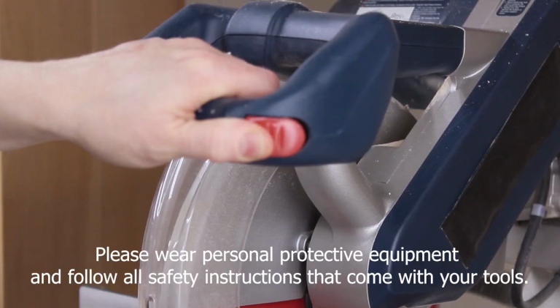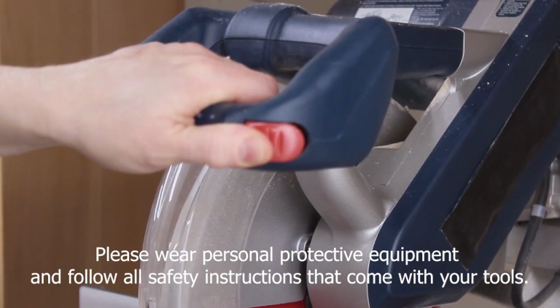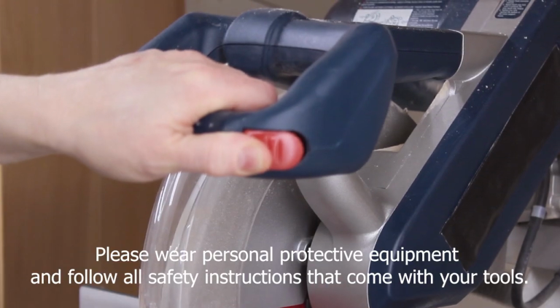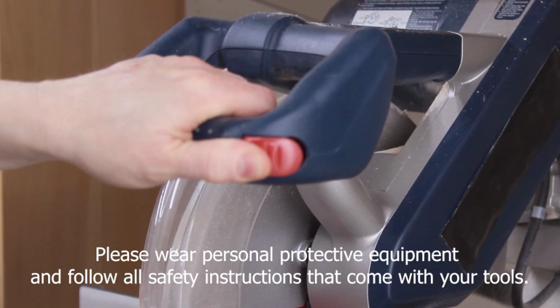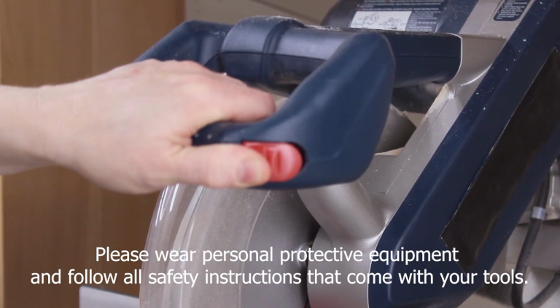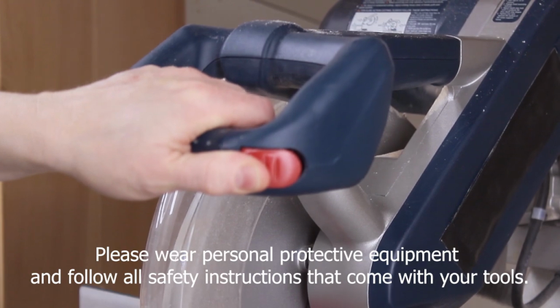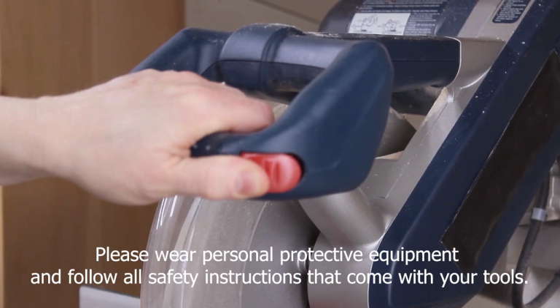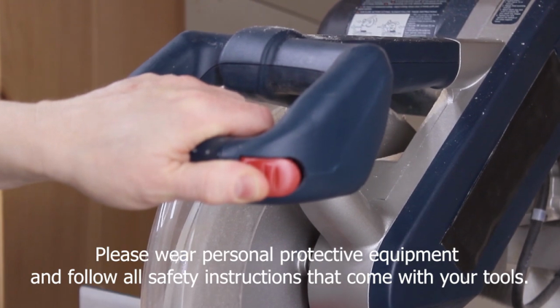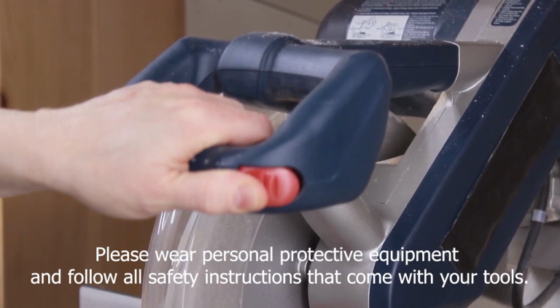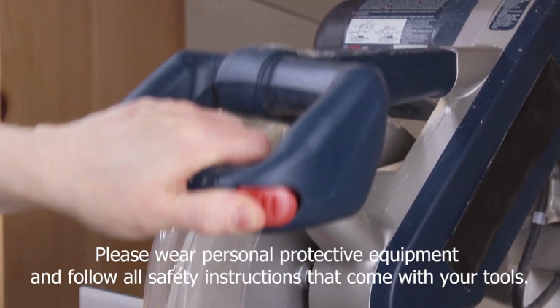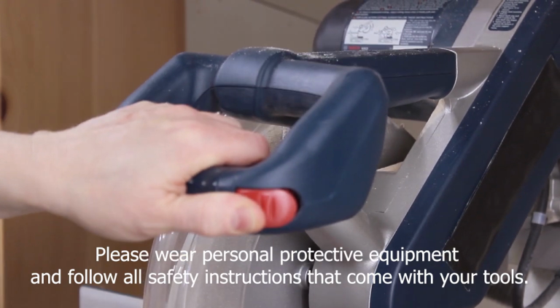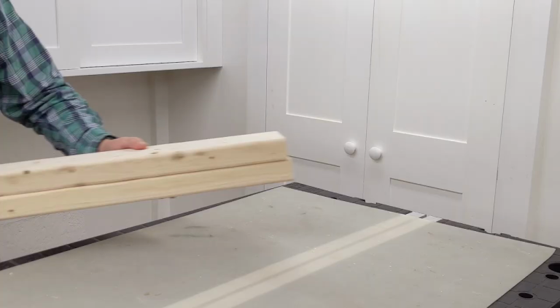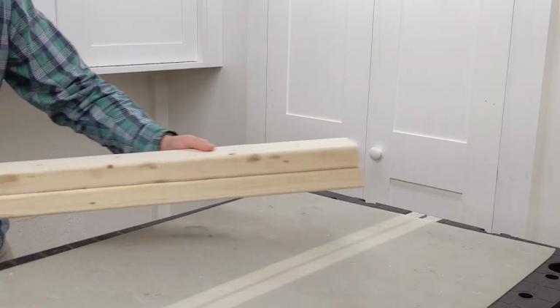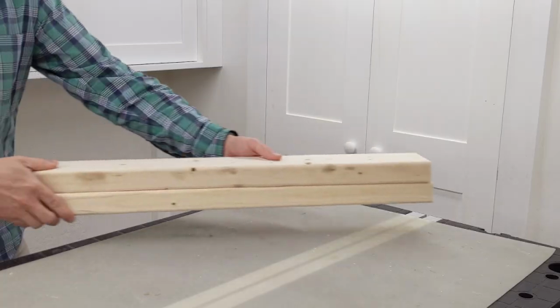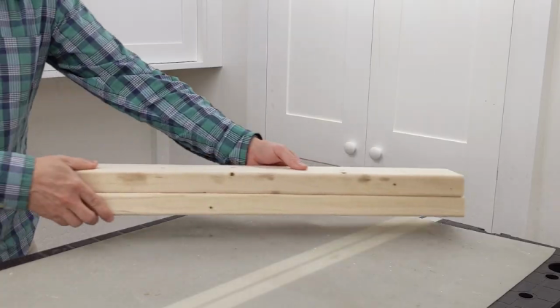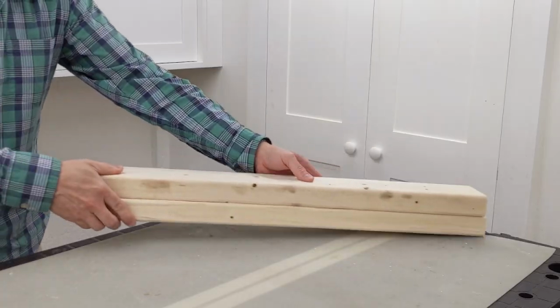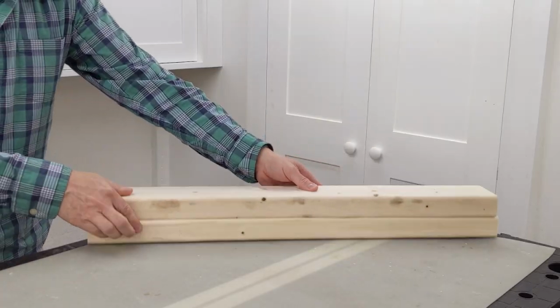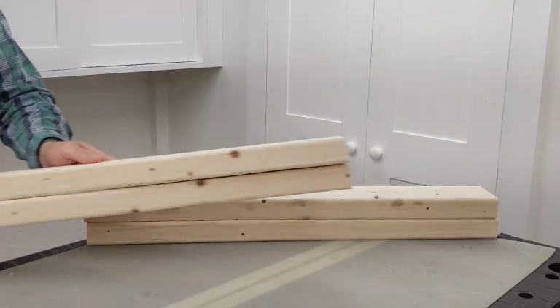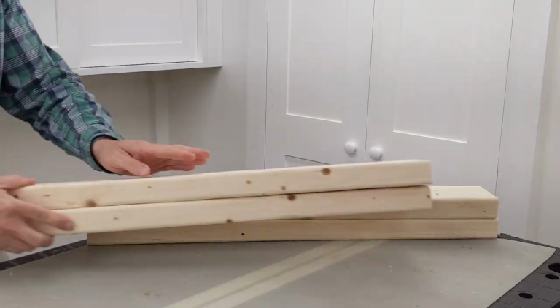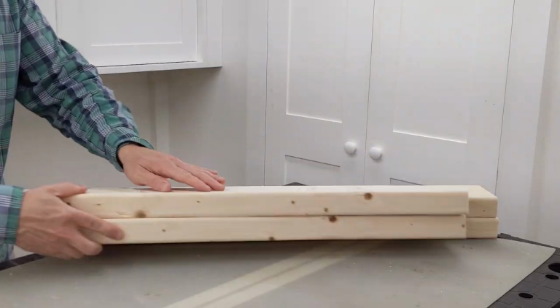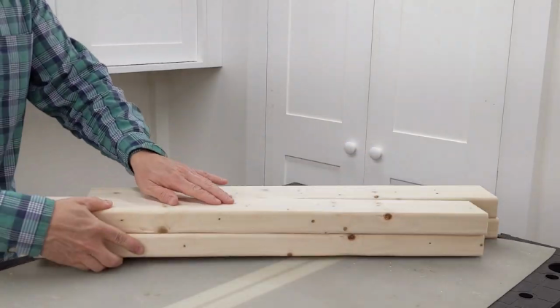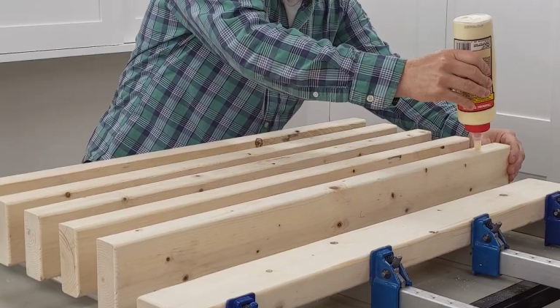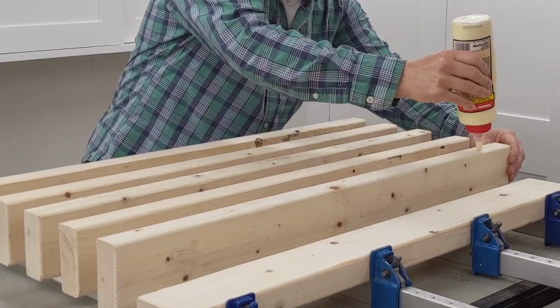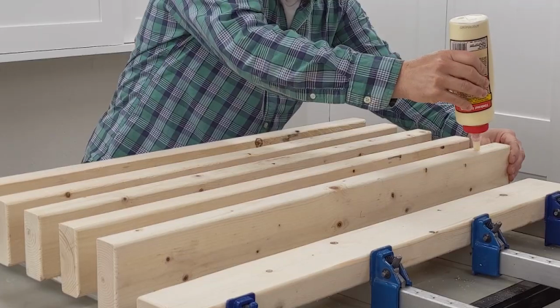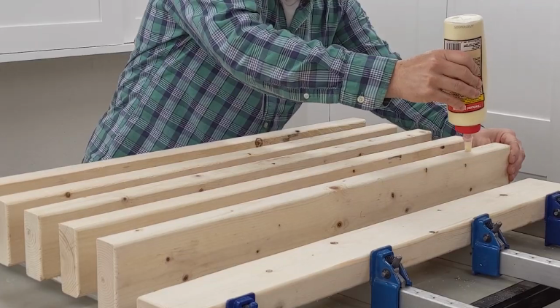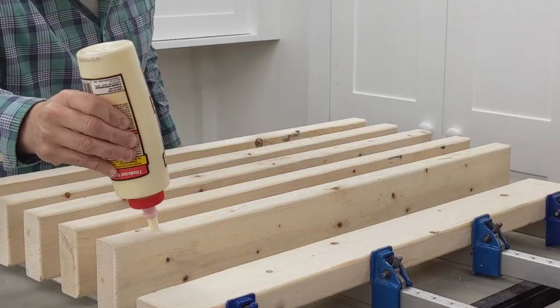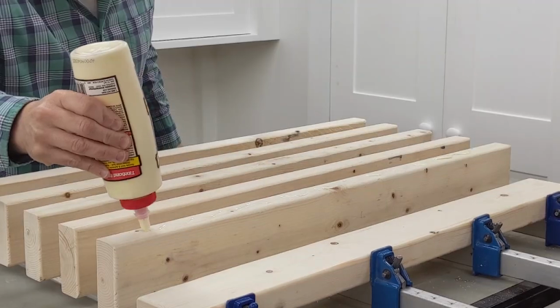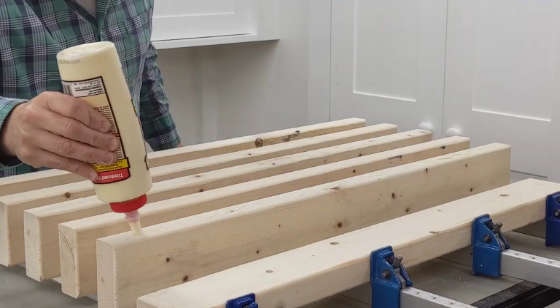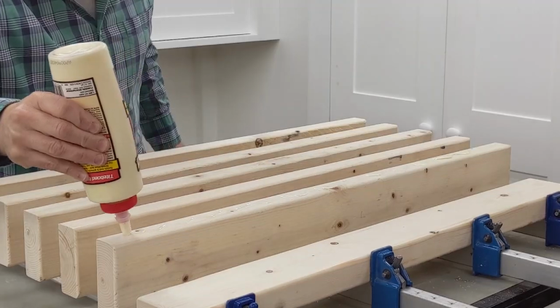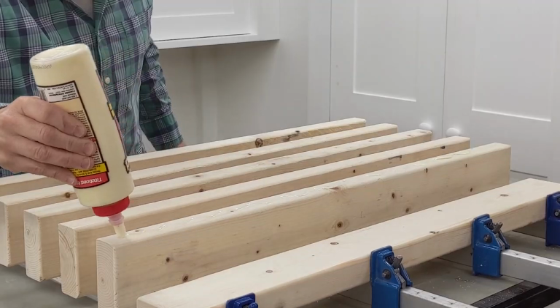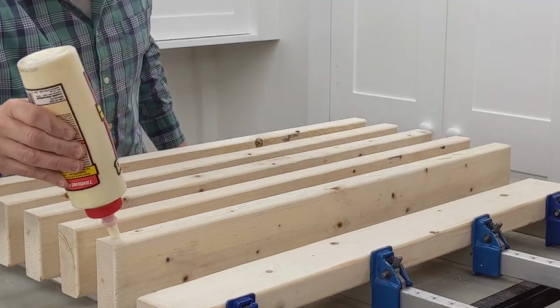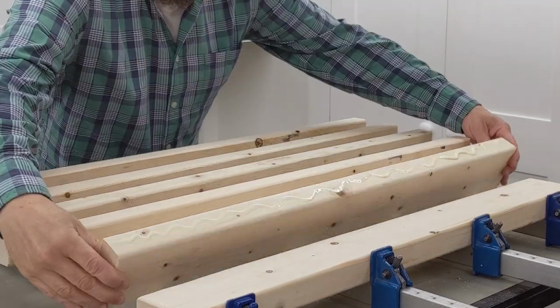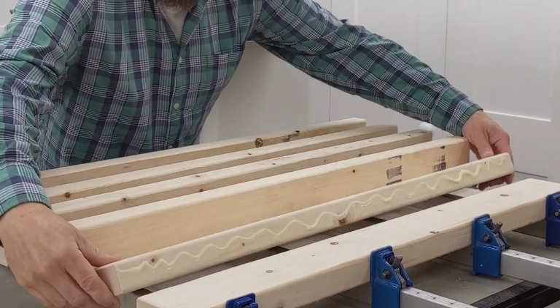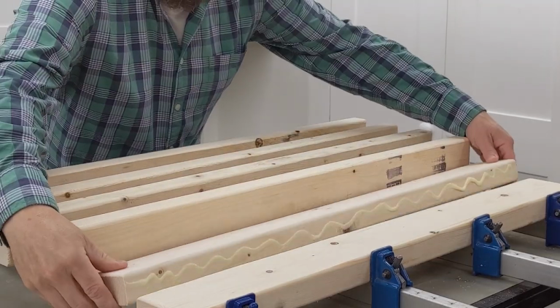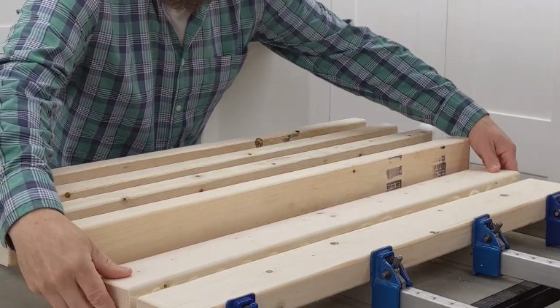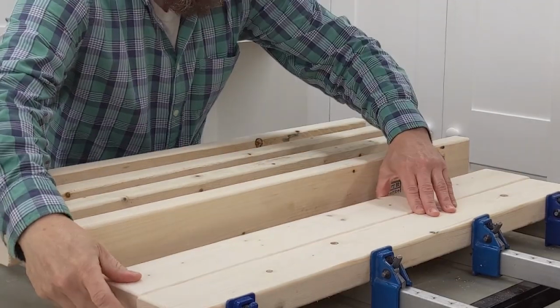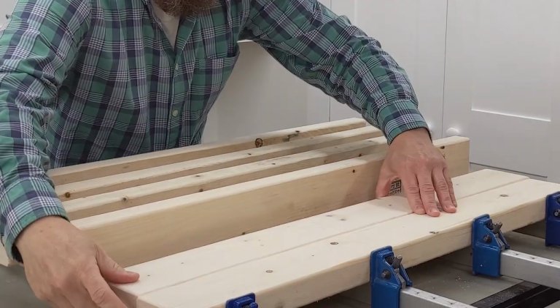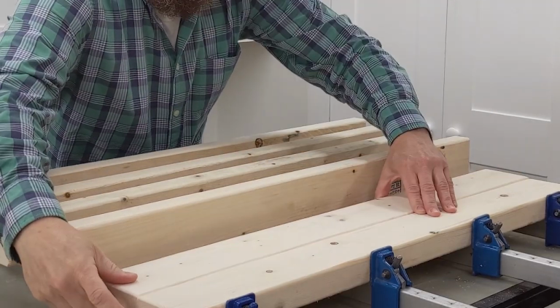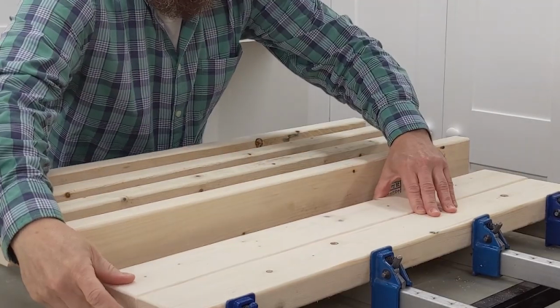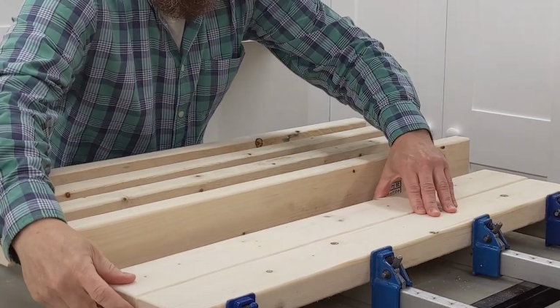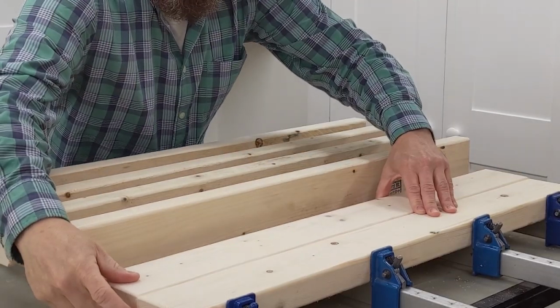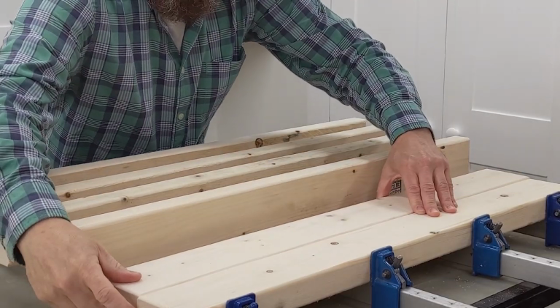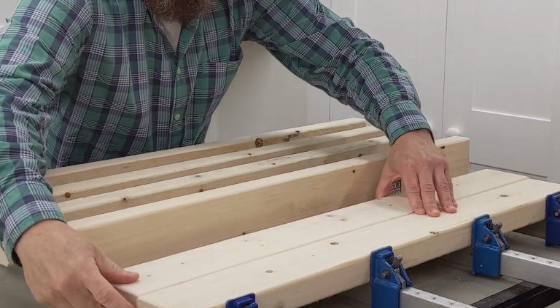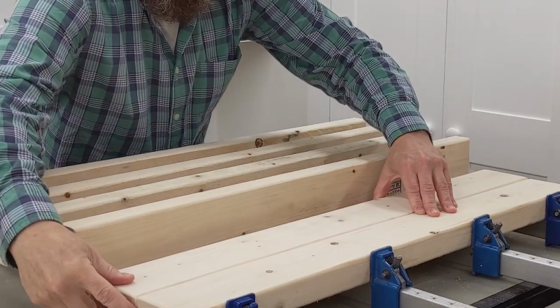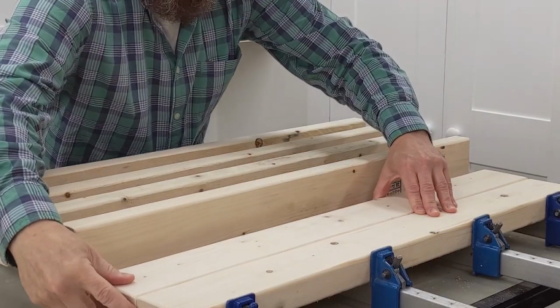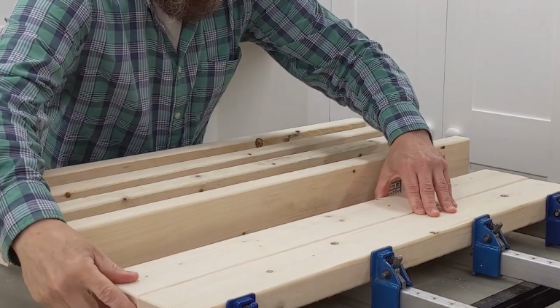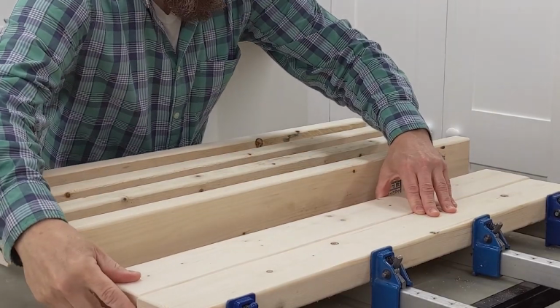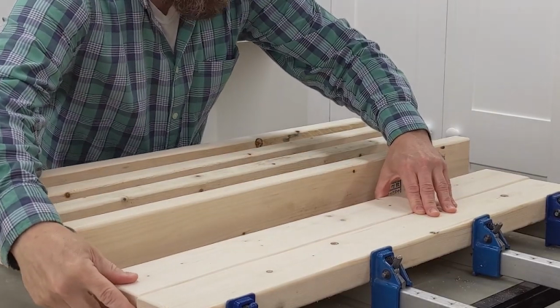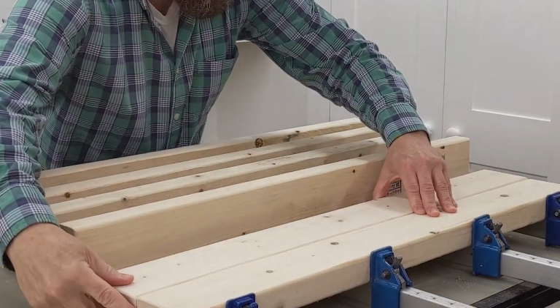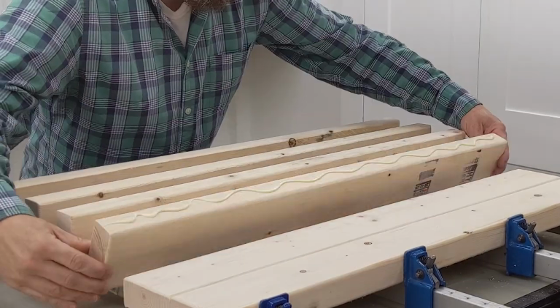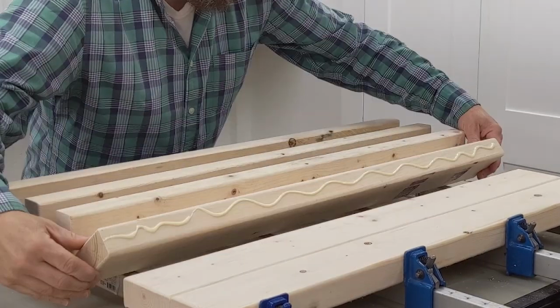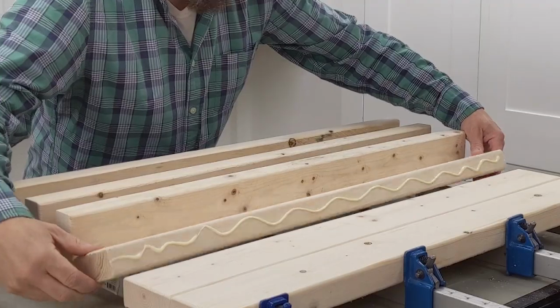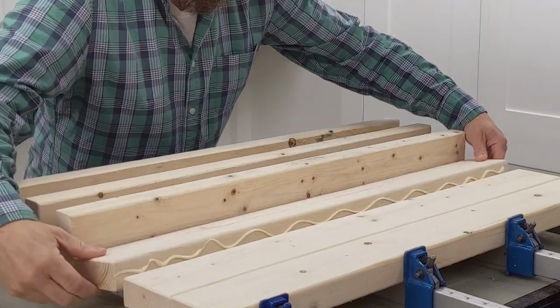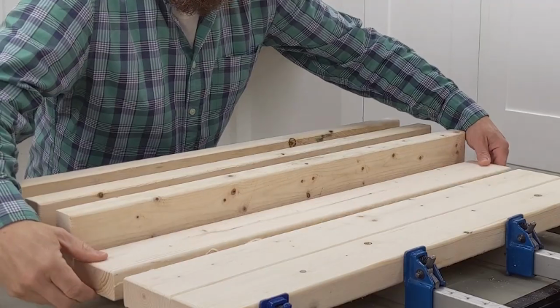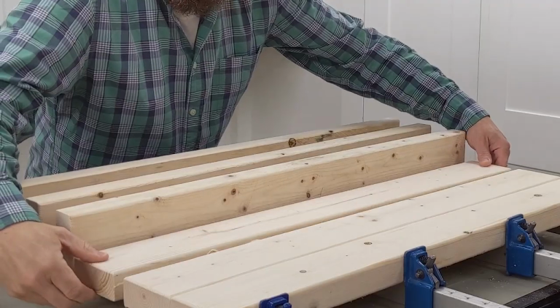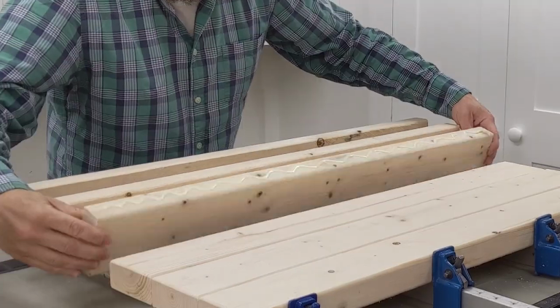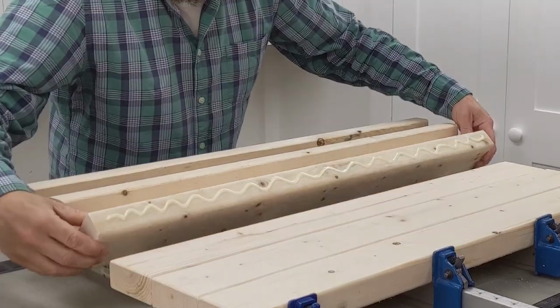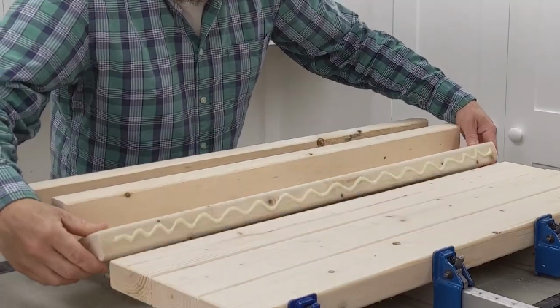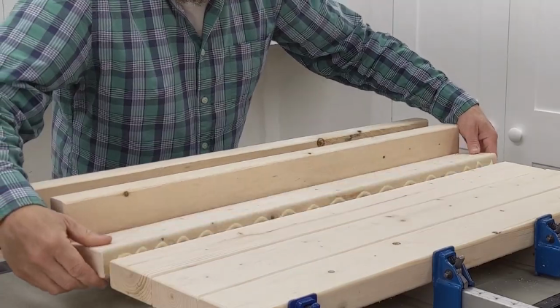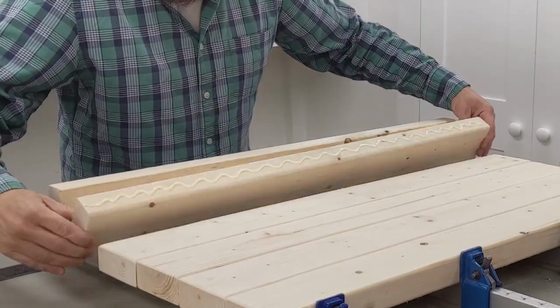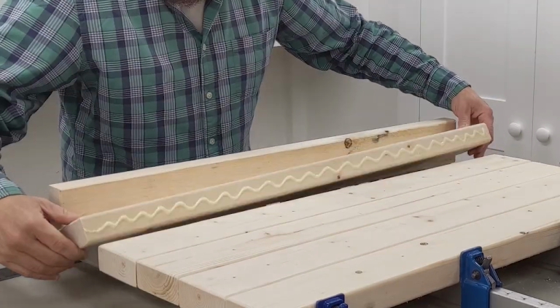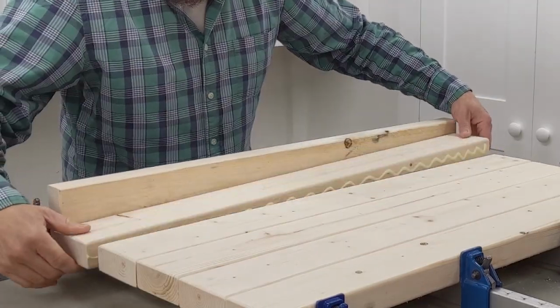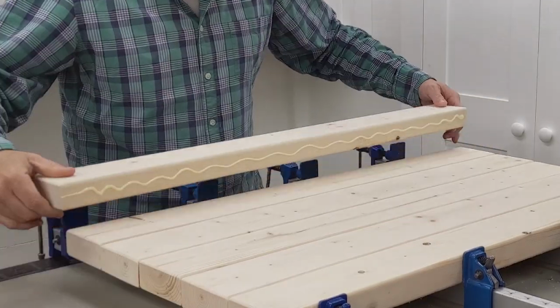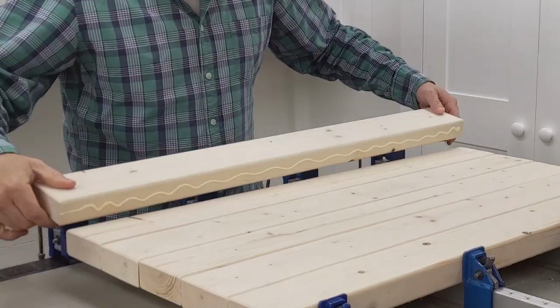First I use the miter saw to cut the pieces for the top. Moving the pieces back and forth helps to spread the glue and creates a good bond between the pieces.